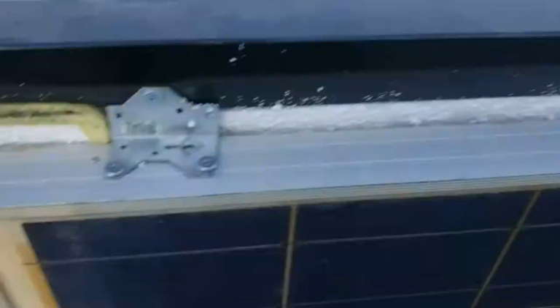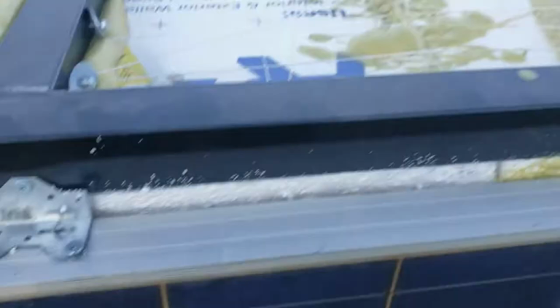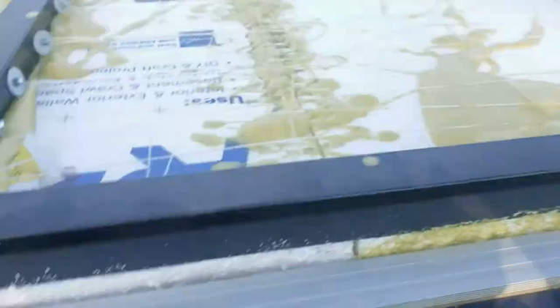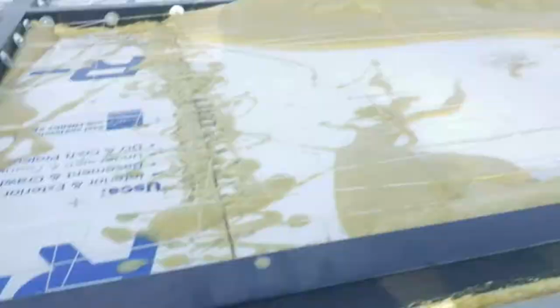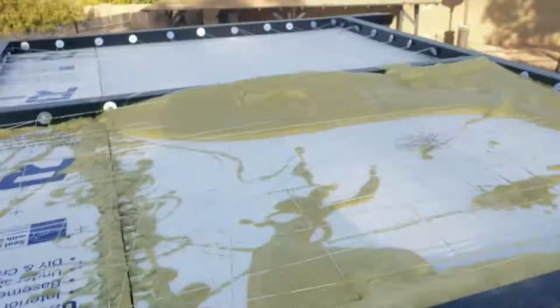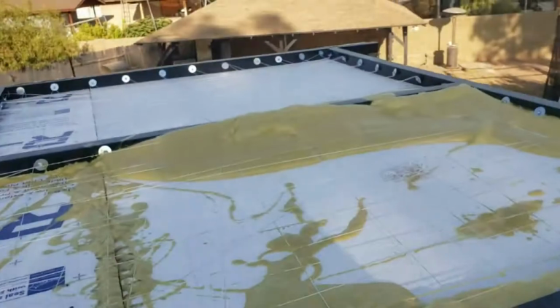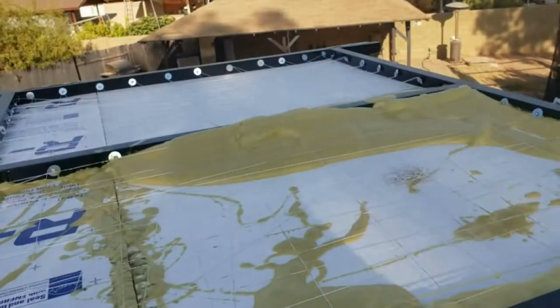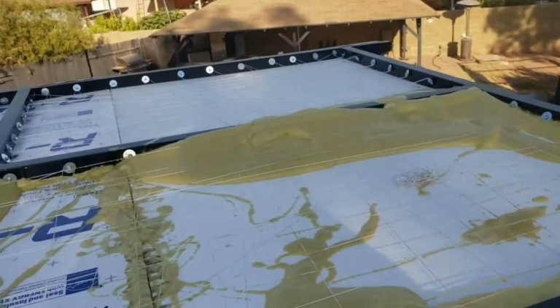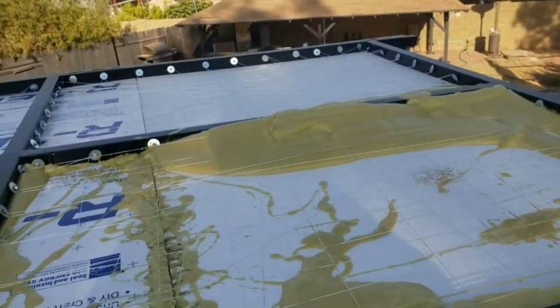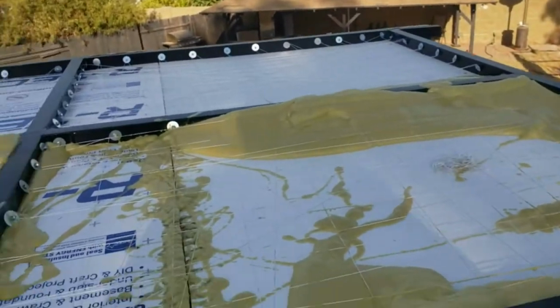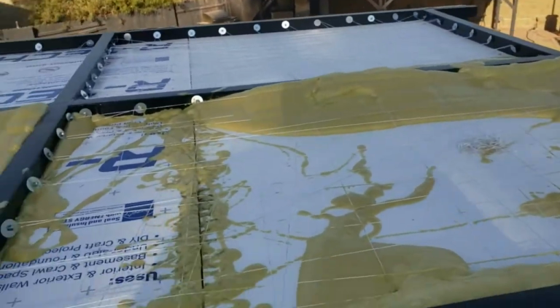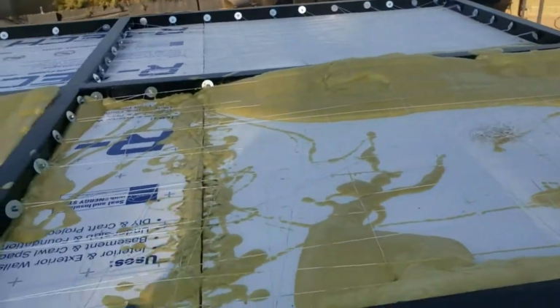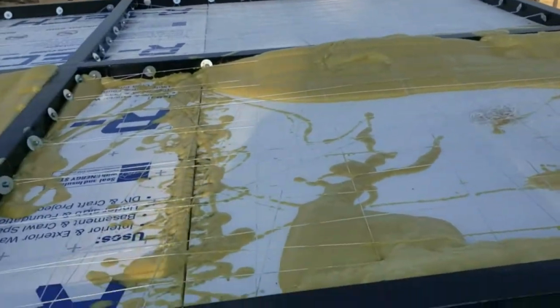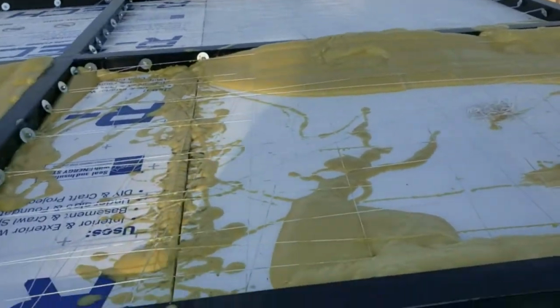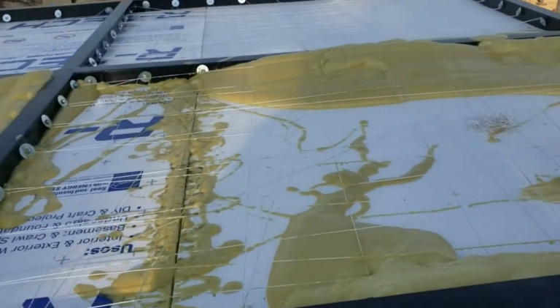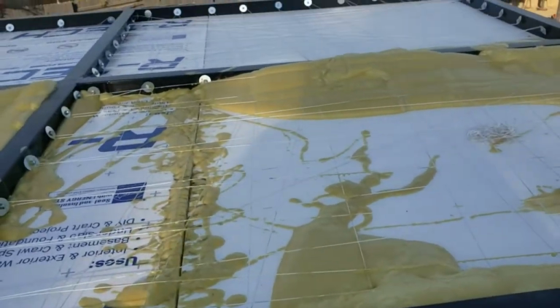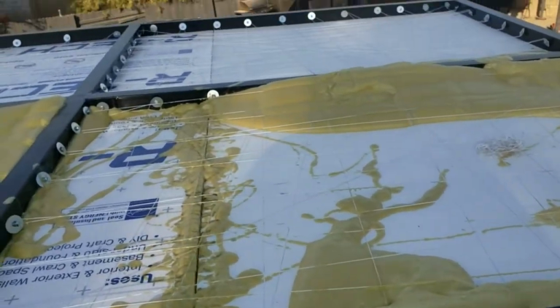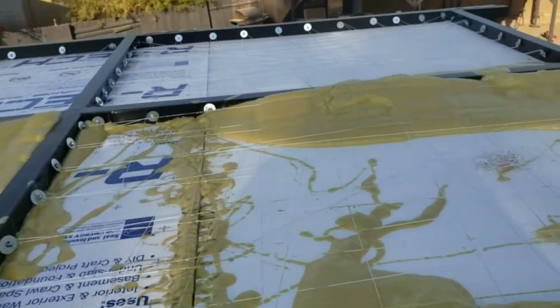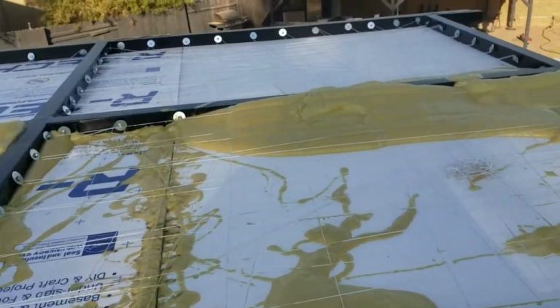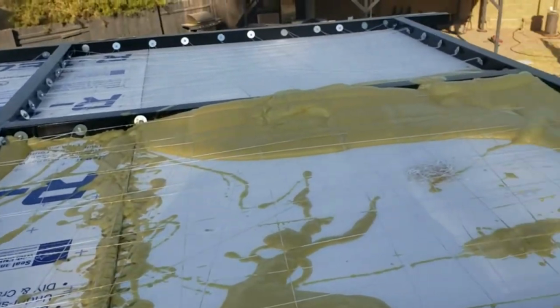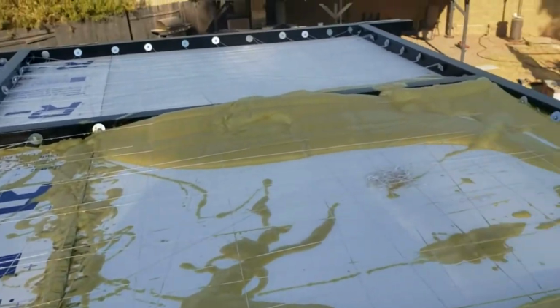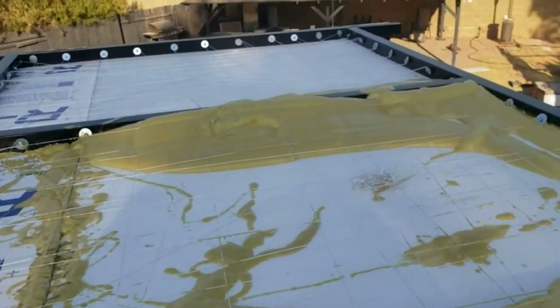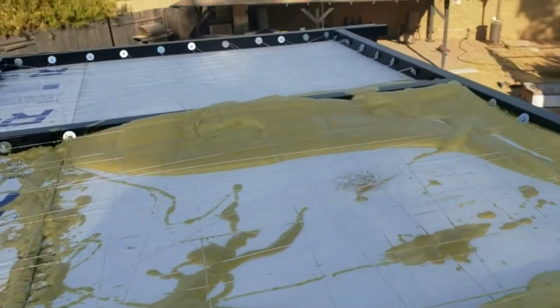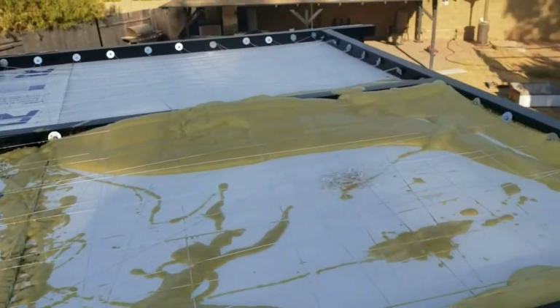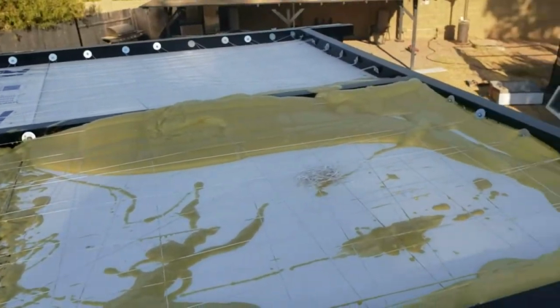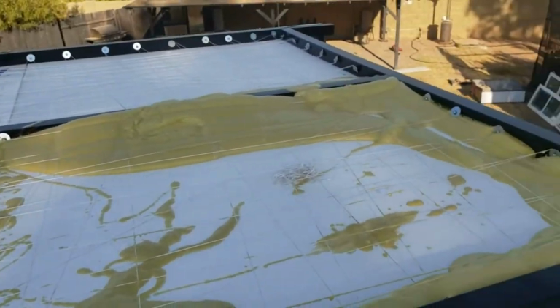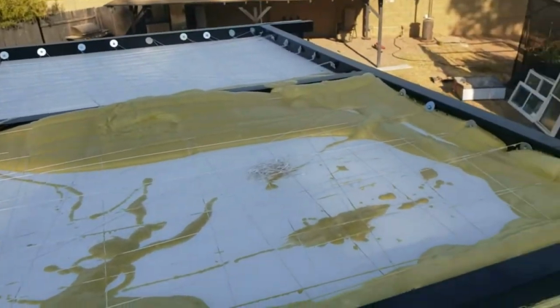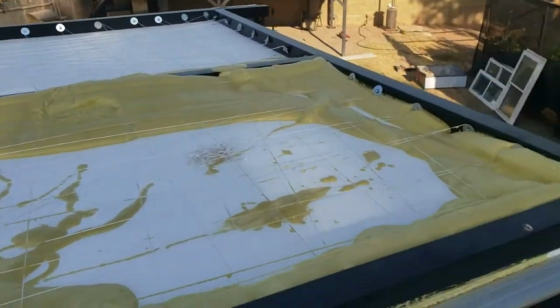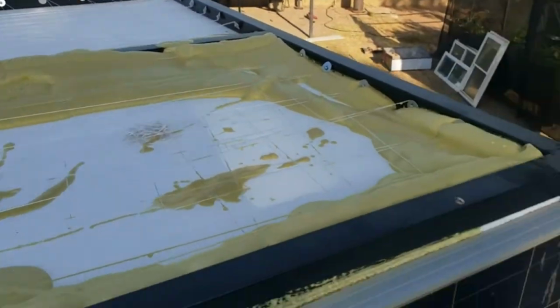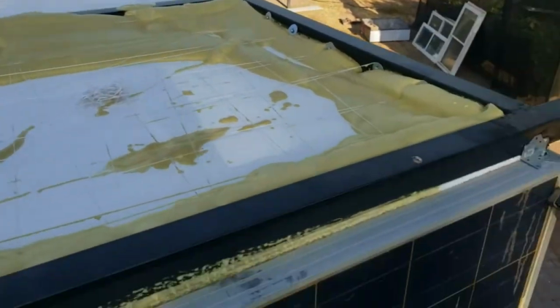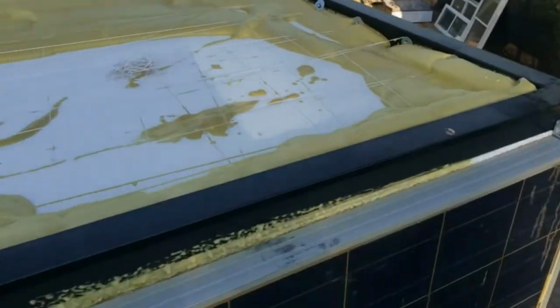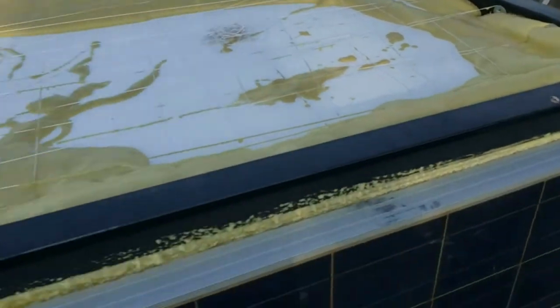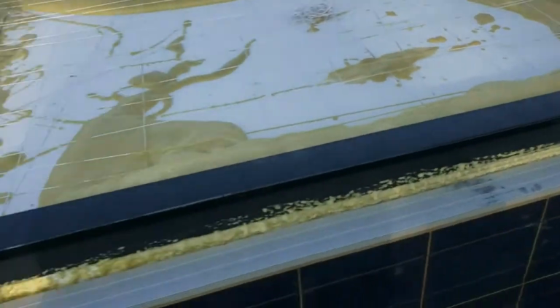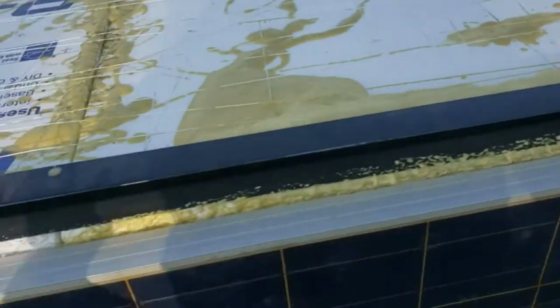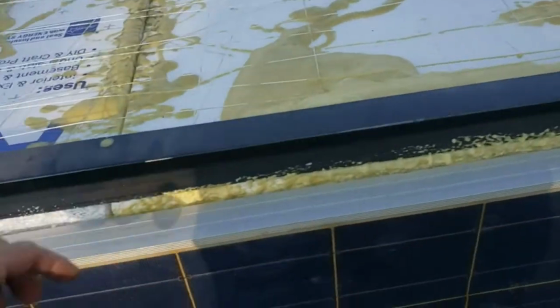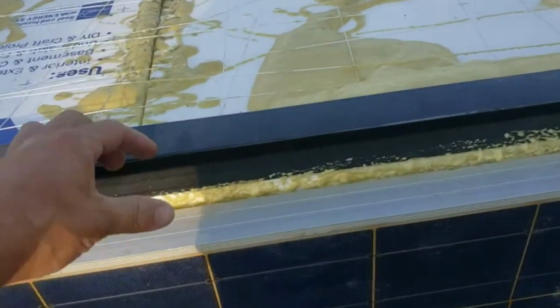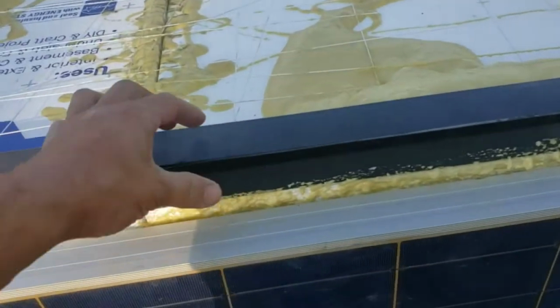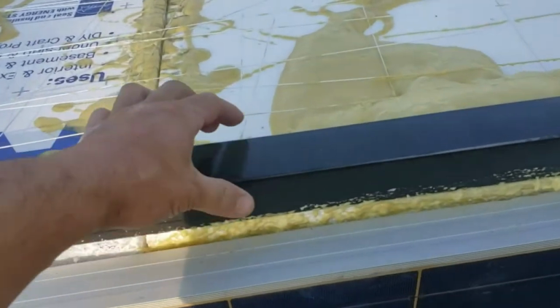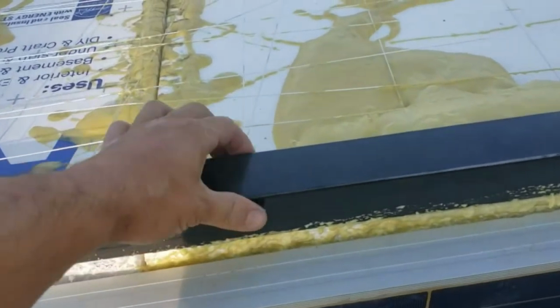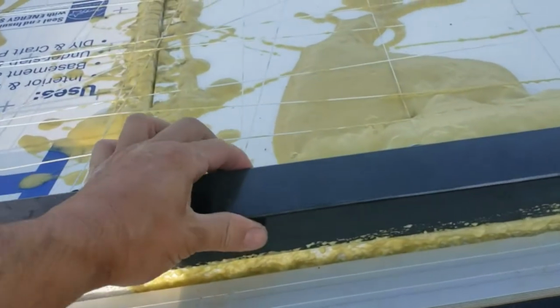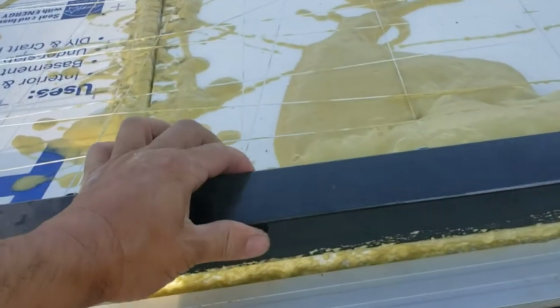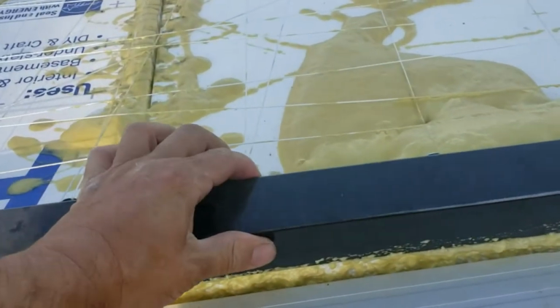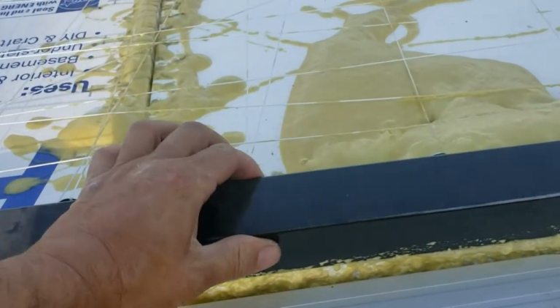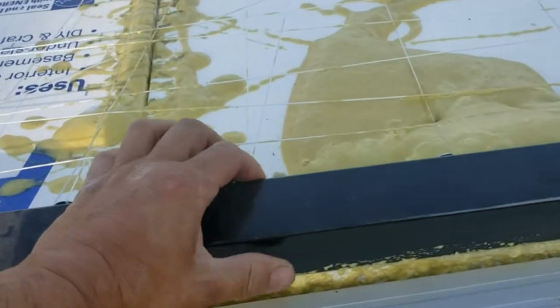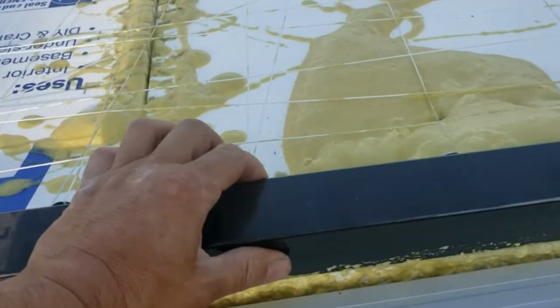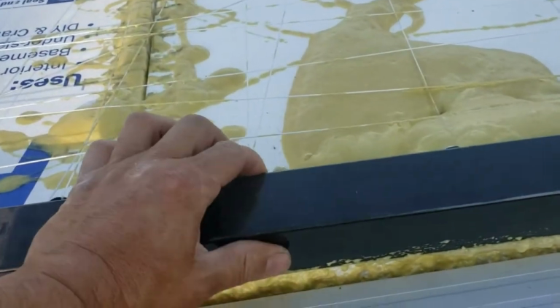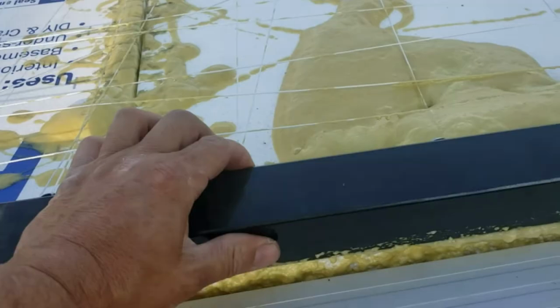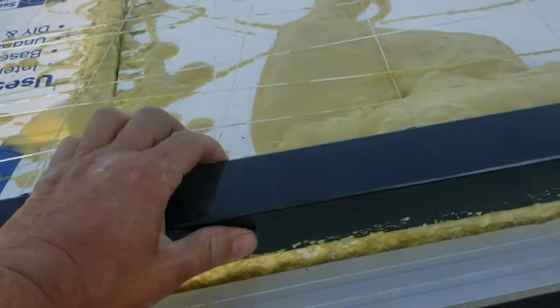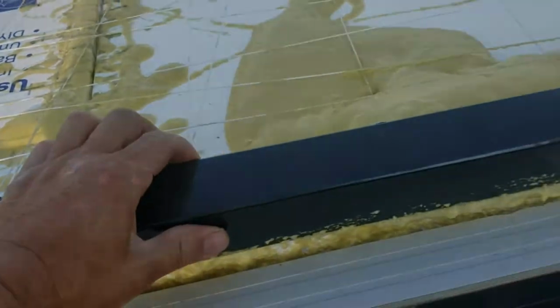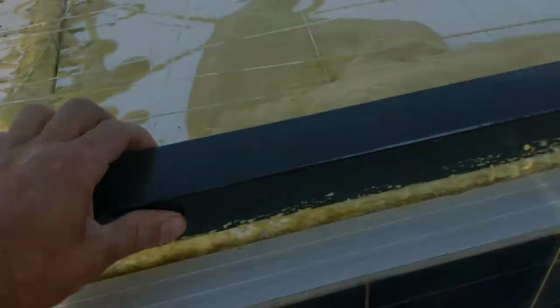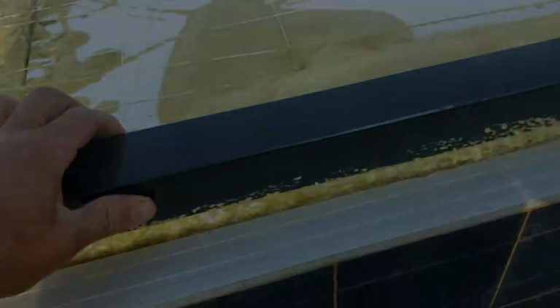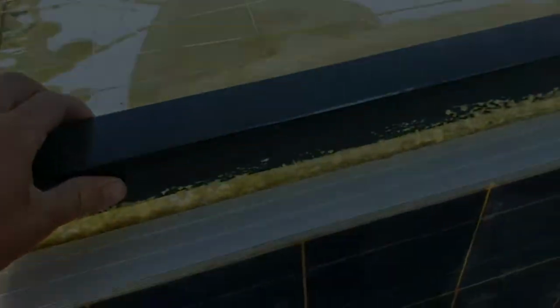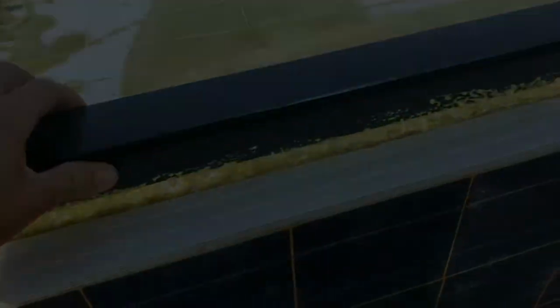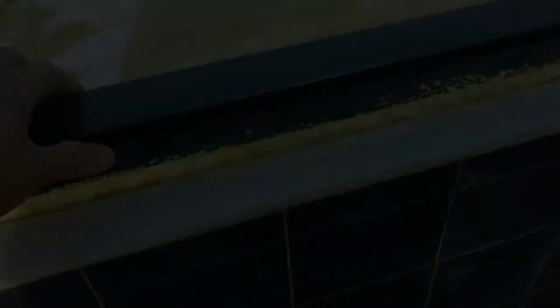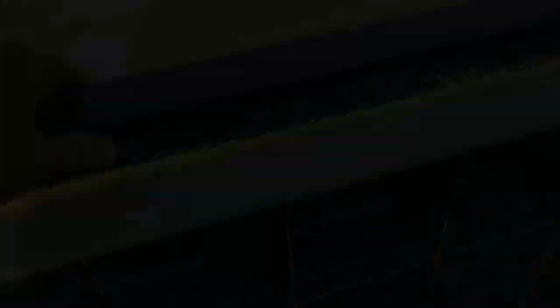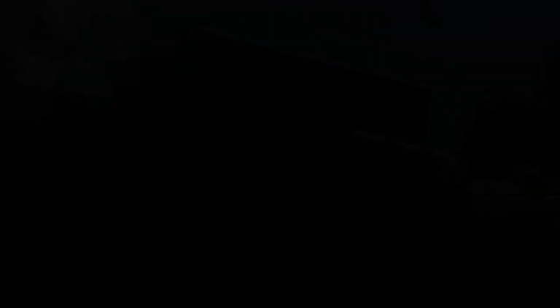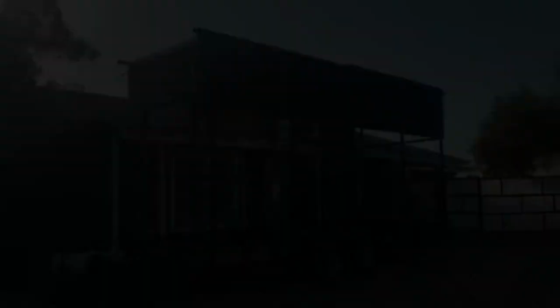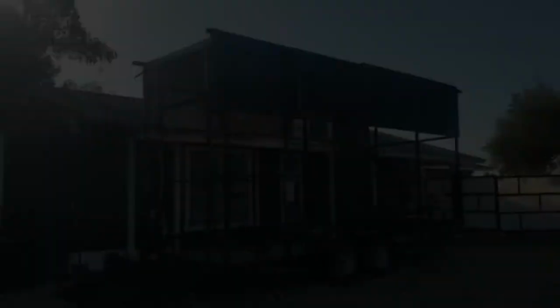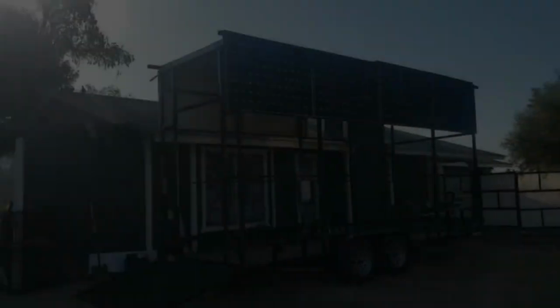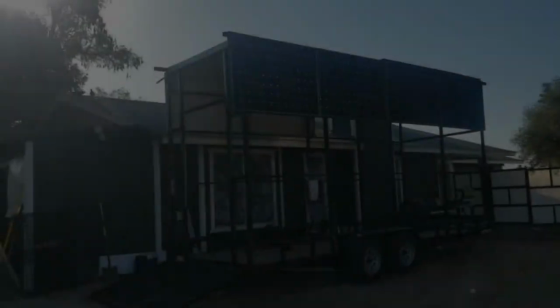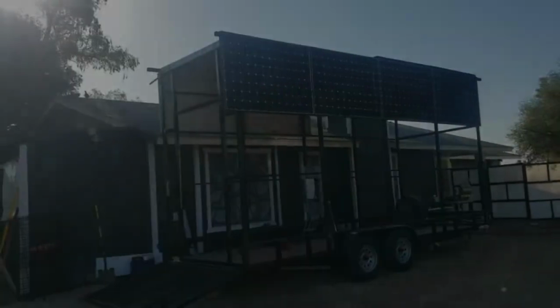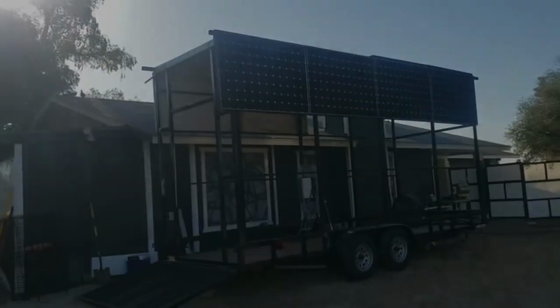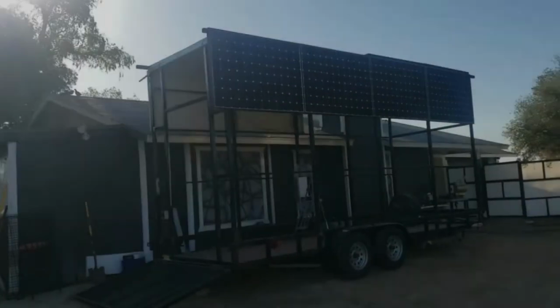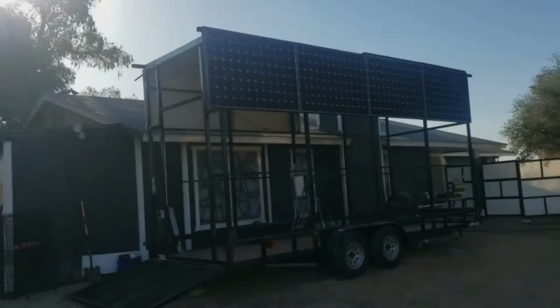This is the foam roof with two-inch steel tubing and the solar panel.